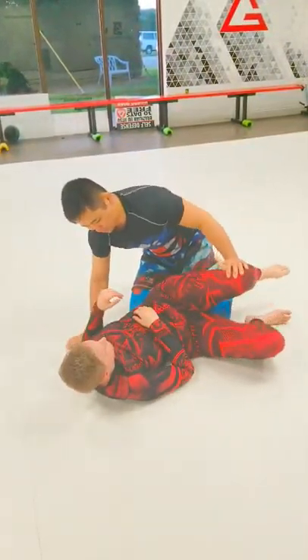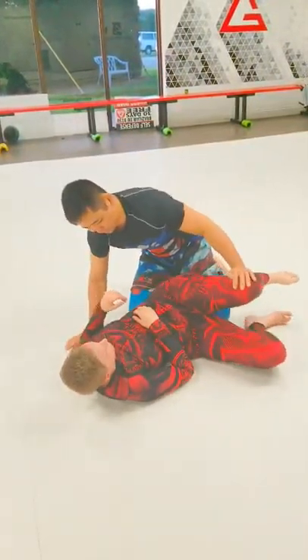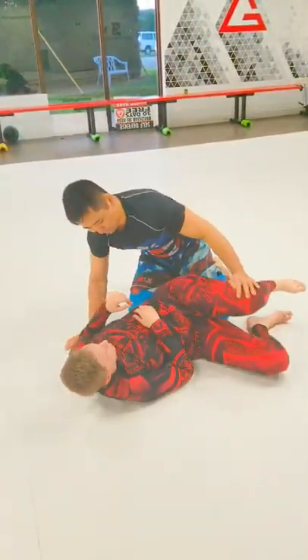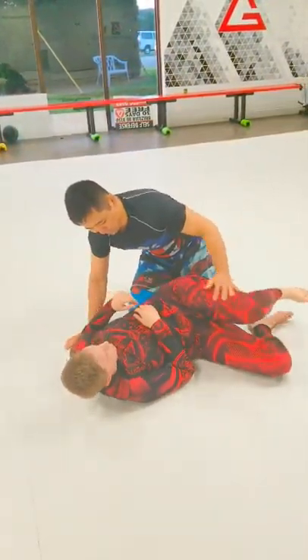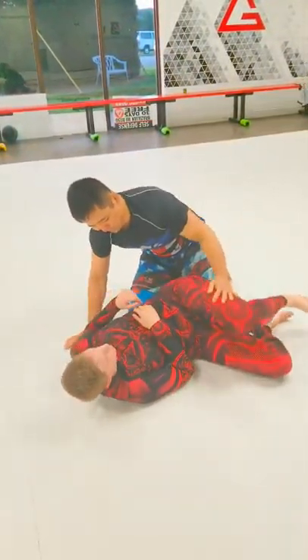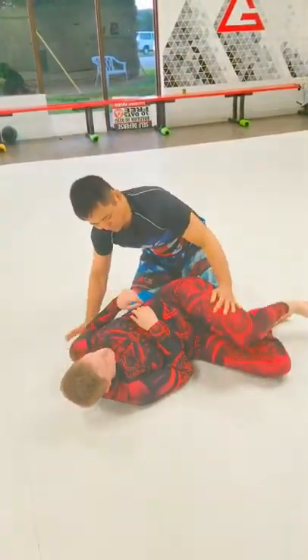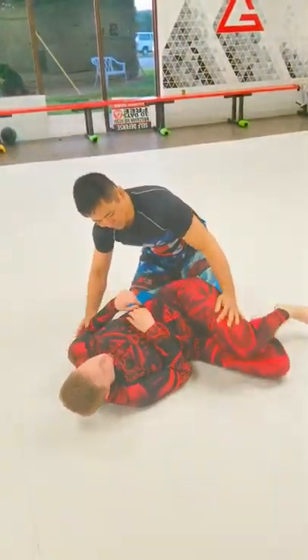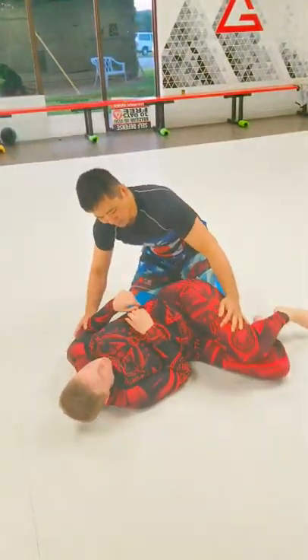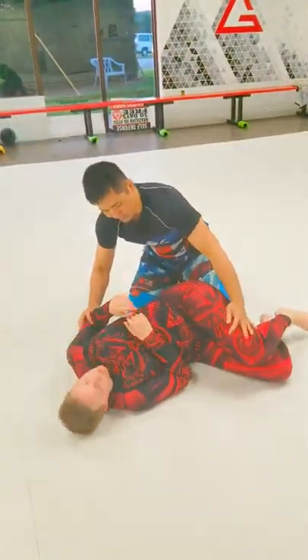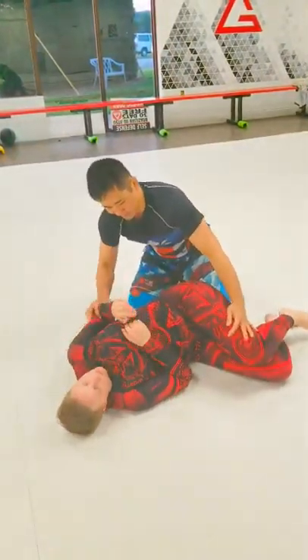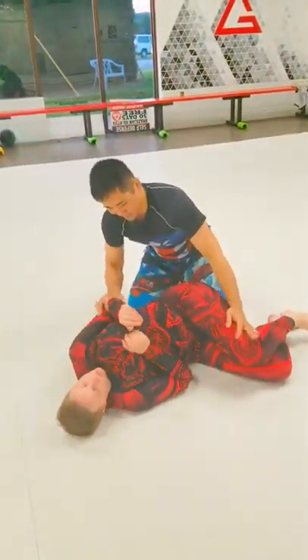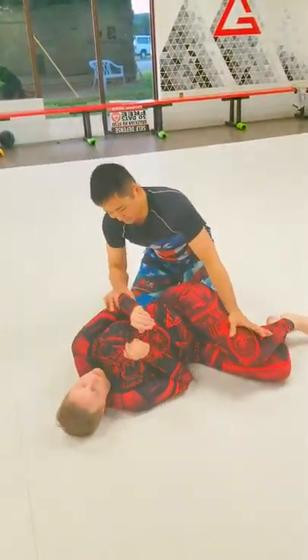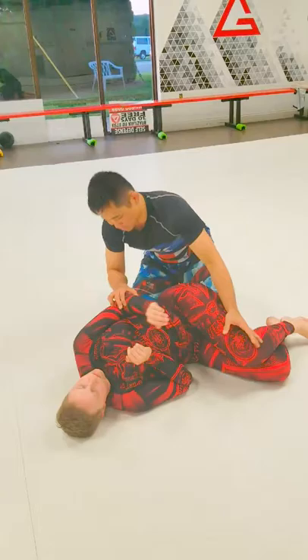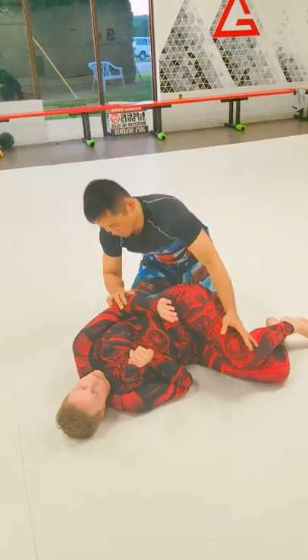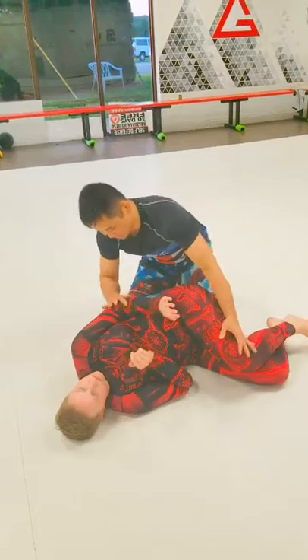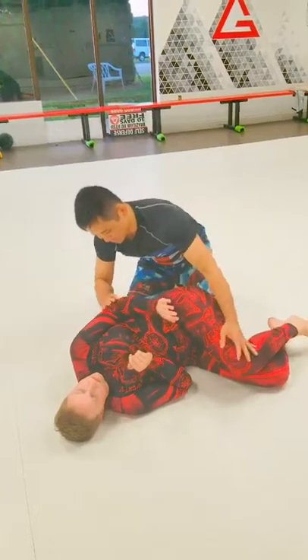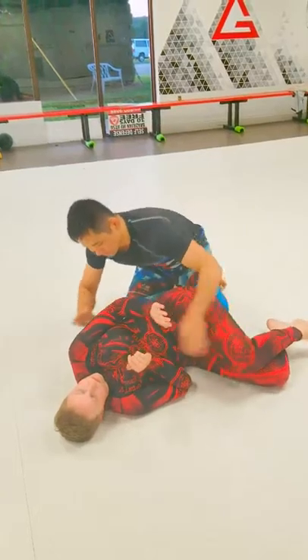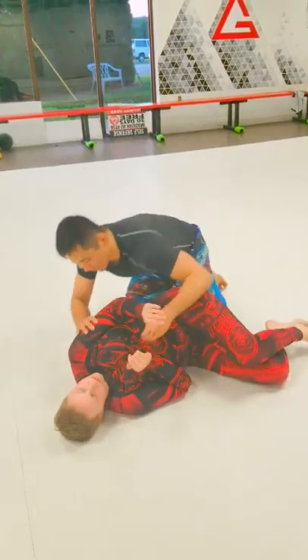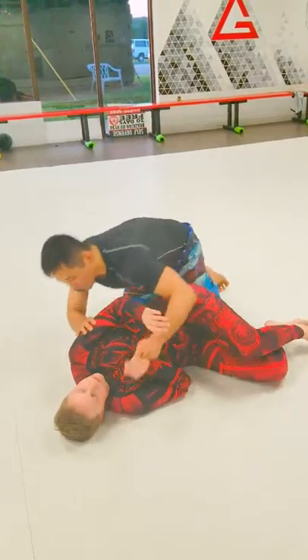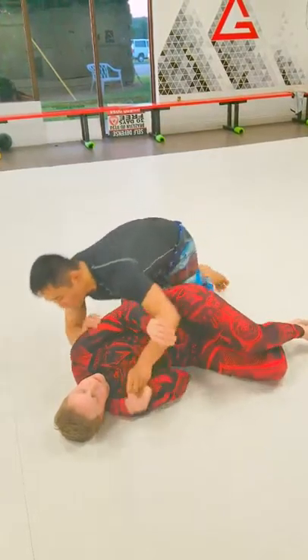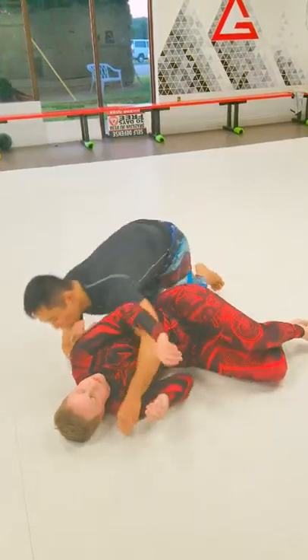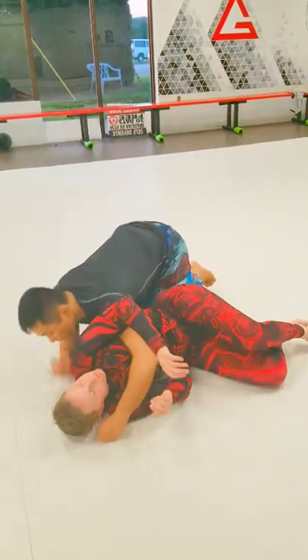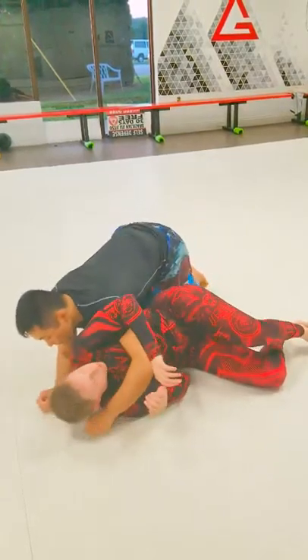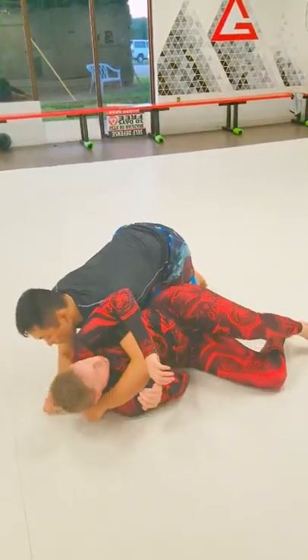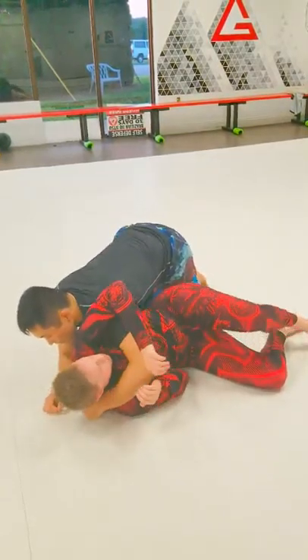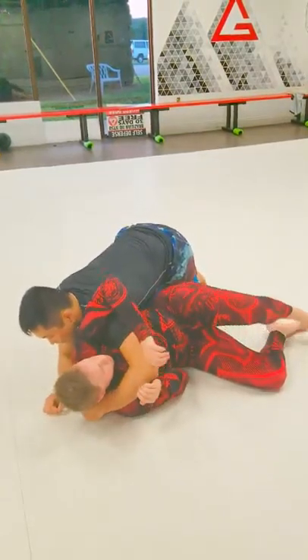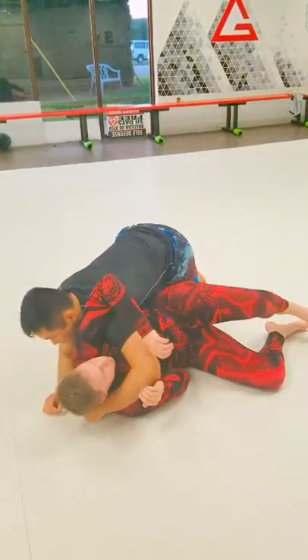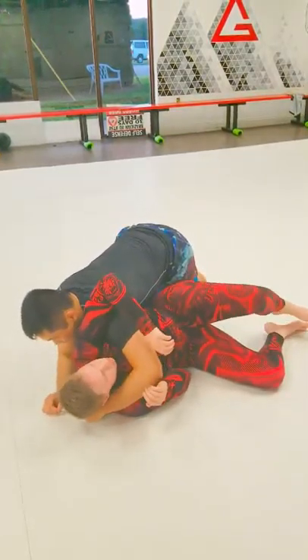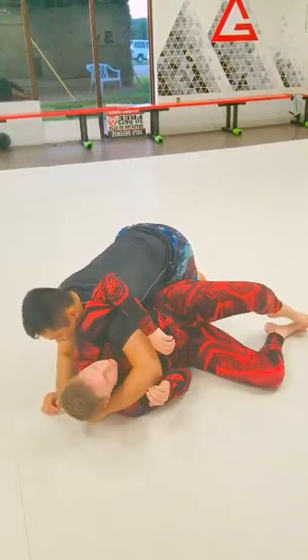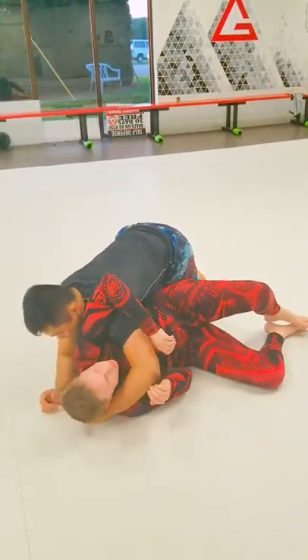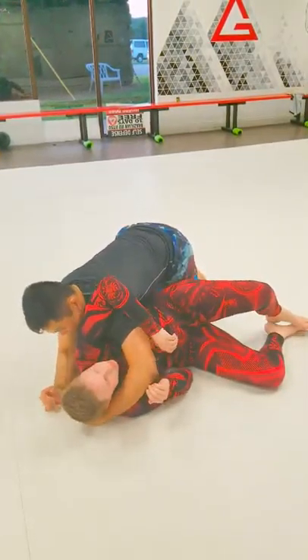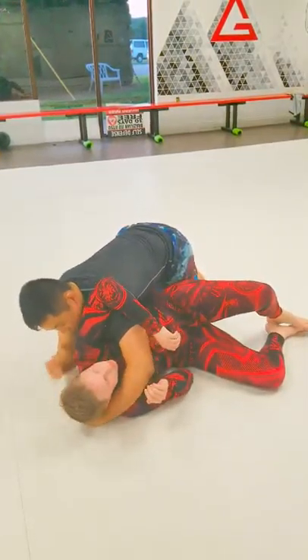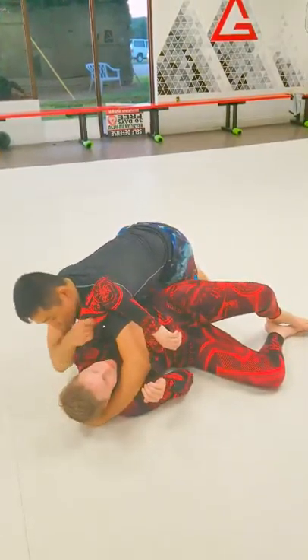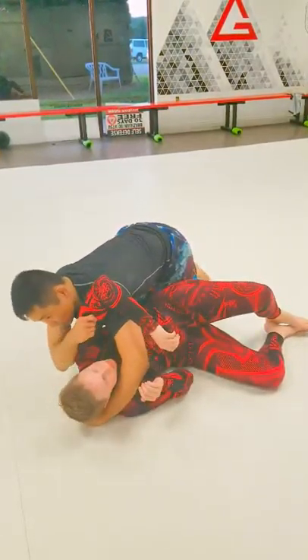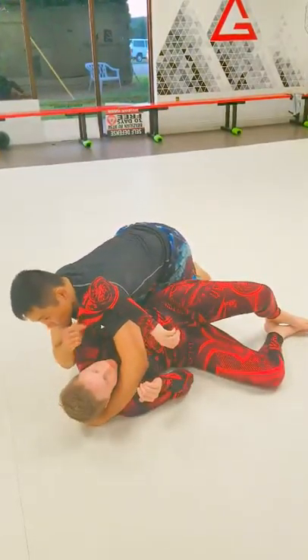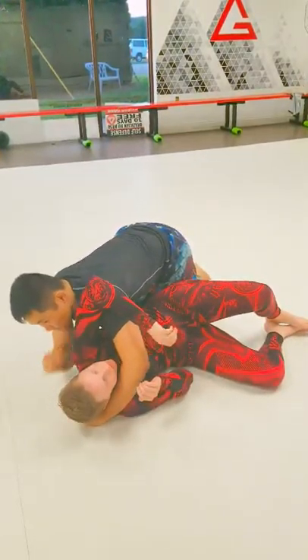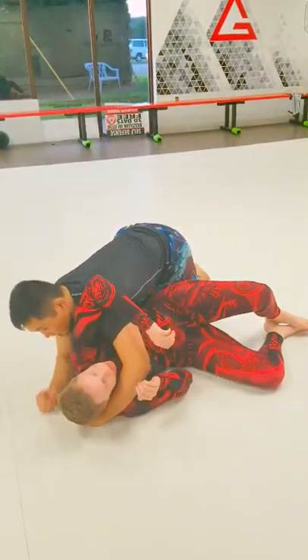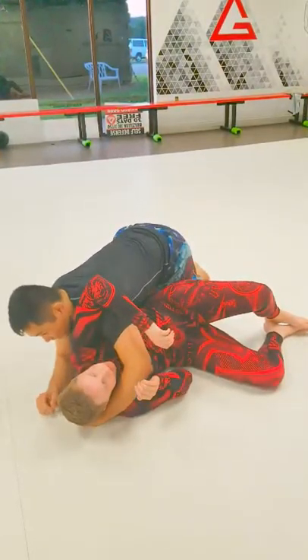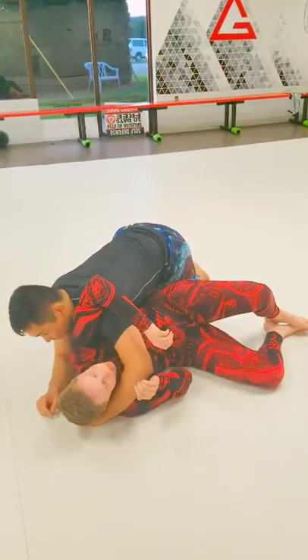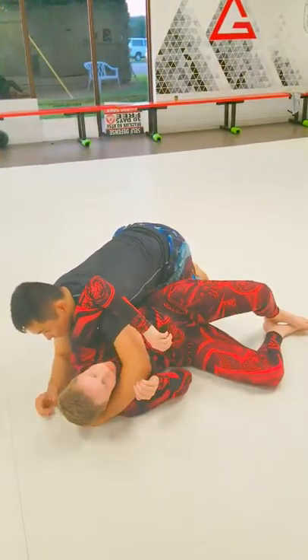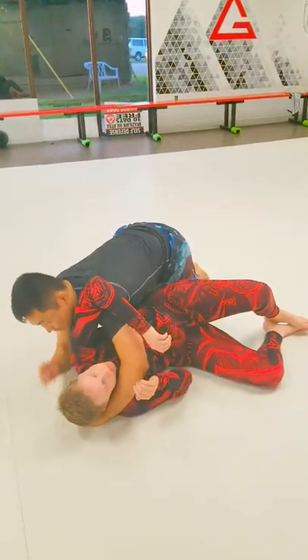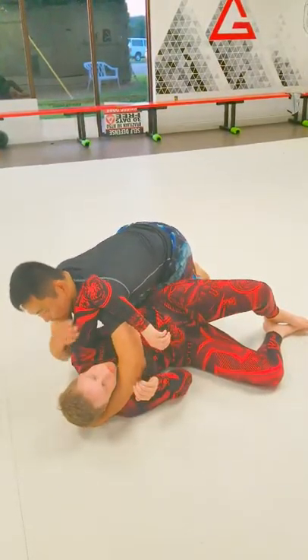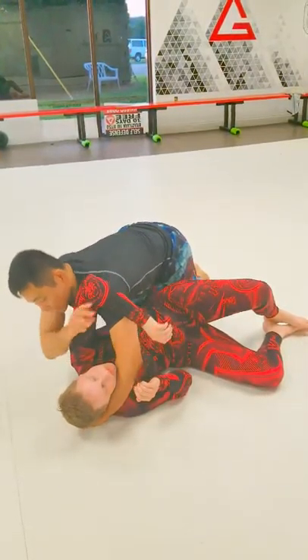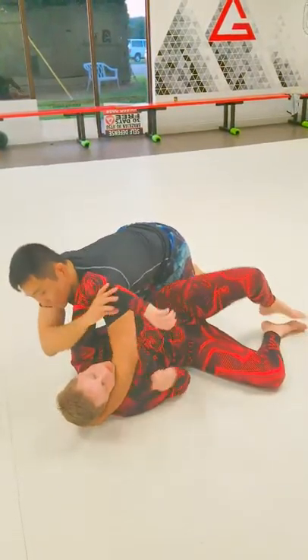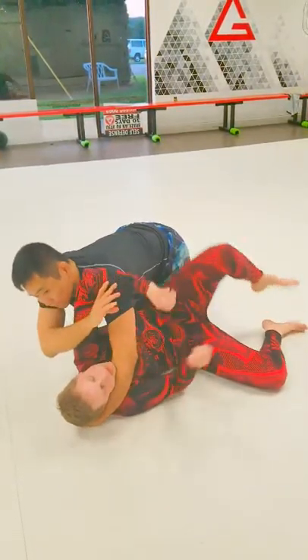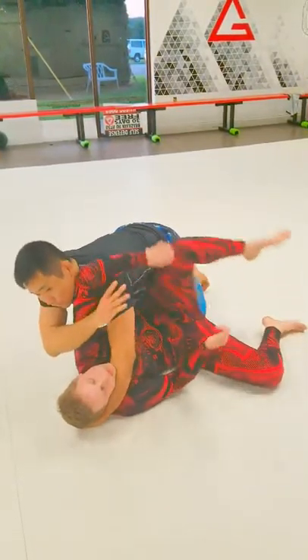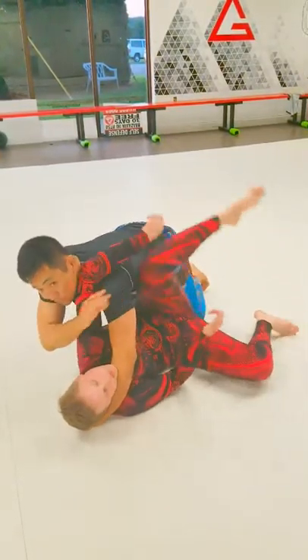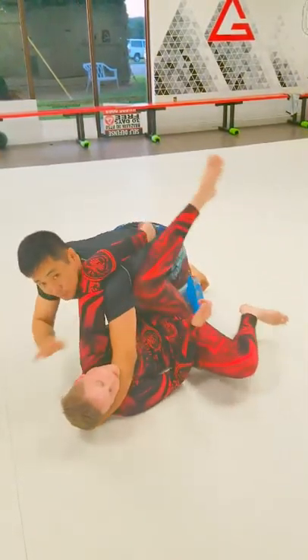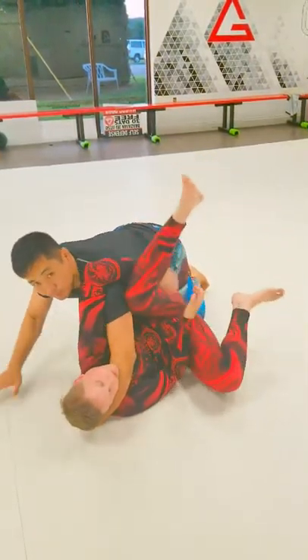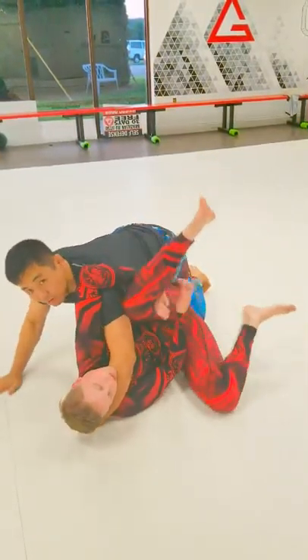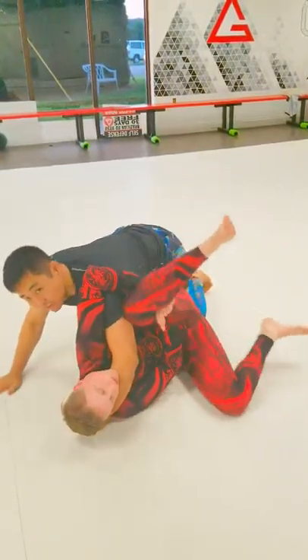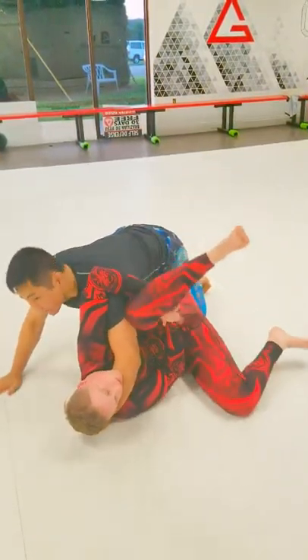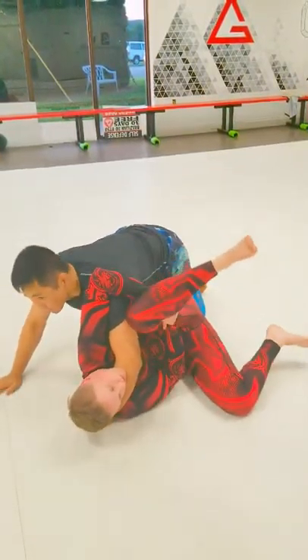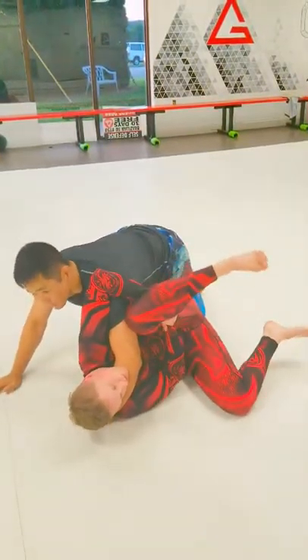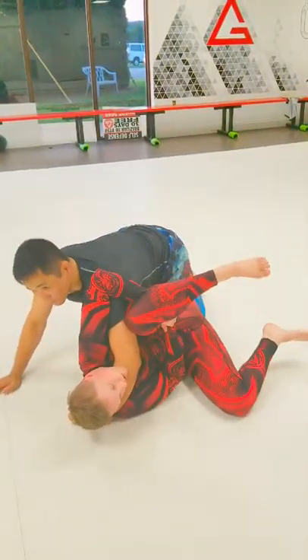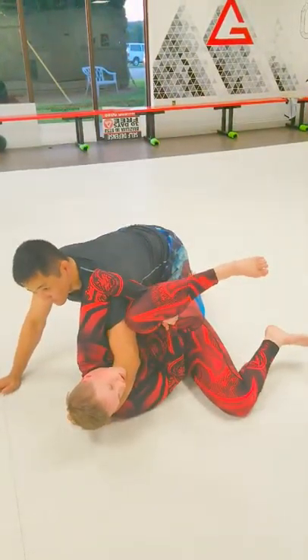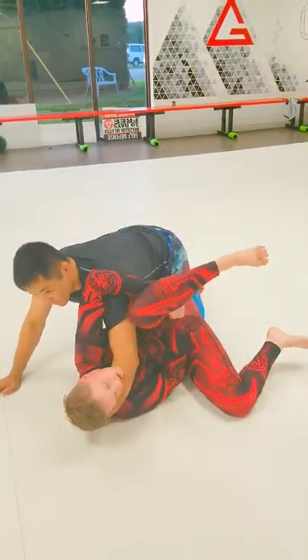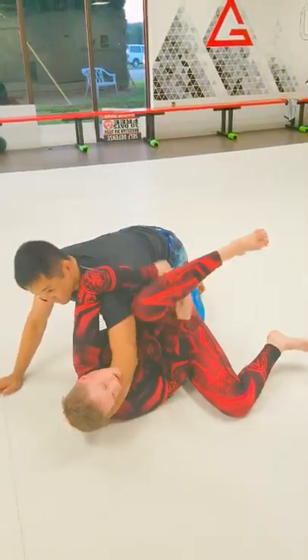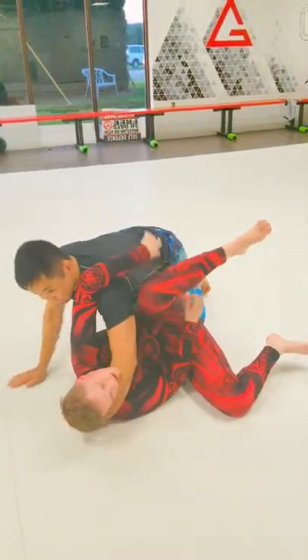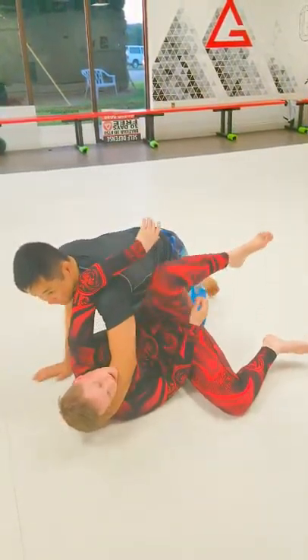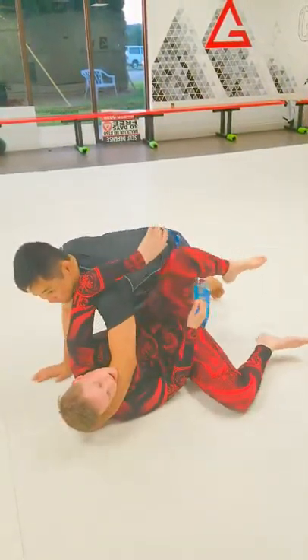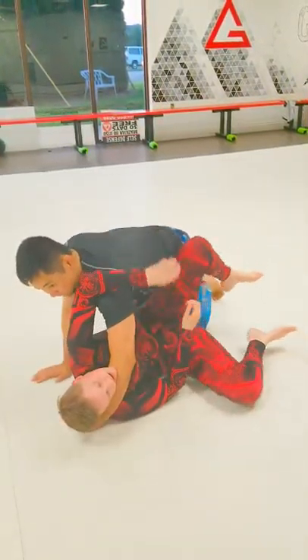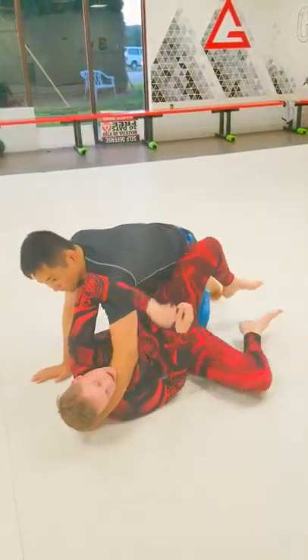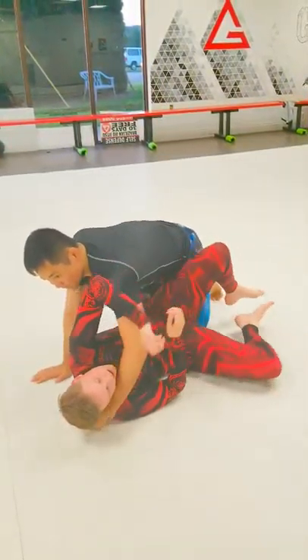If you just go flat, a lot of times they're just going to escape, run out, it might hit your own leg, telephone moves — then you're in for a fight.